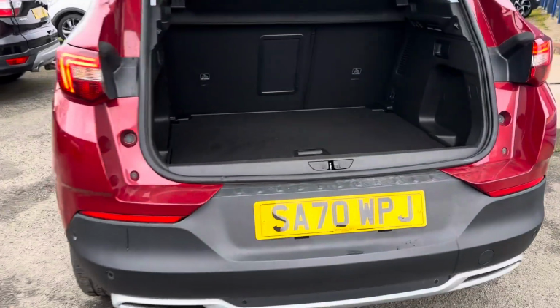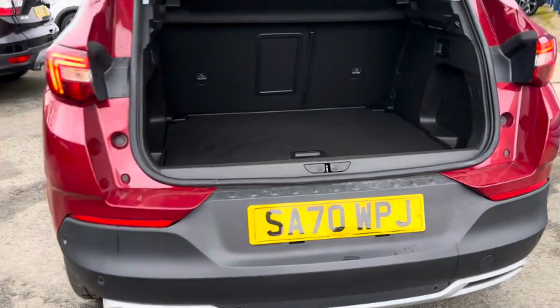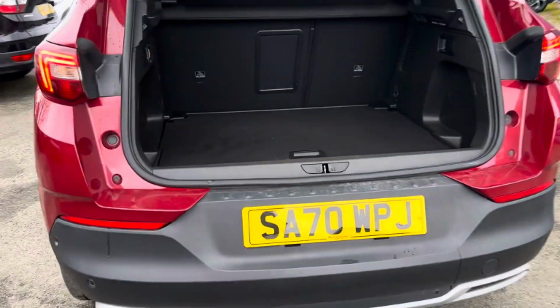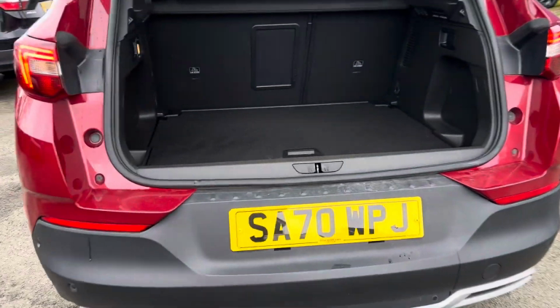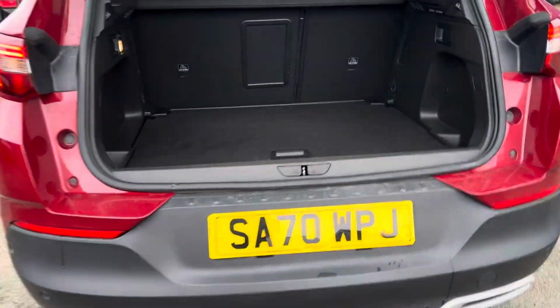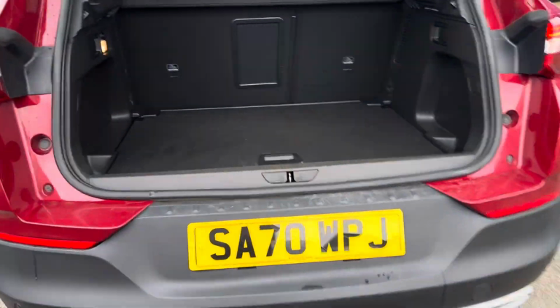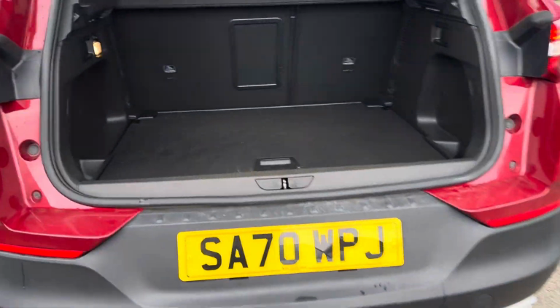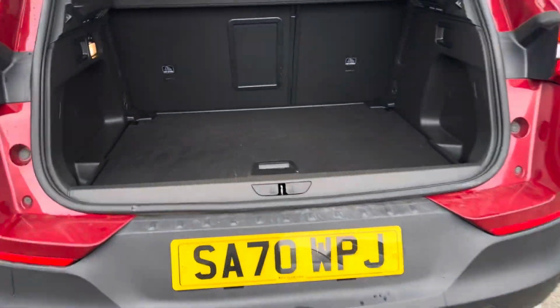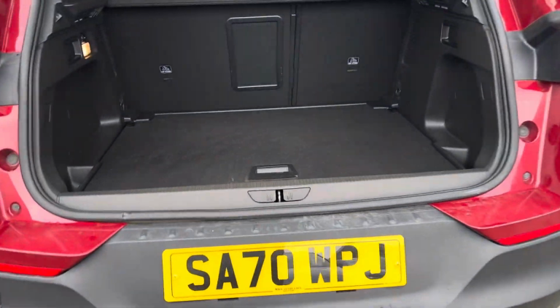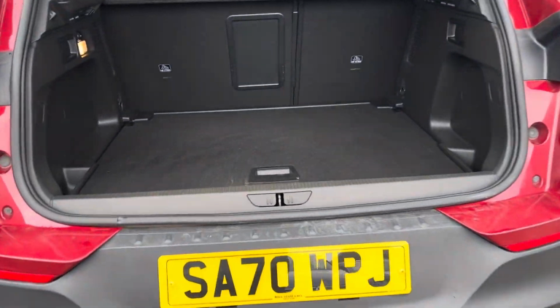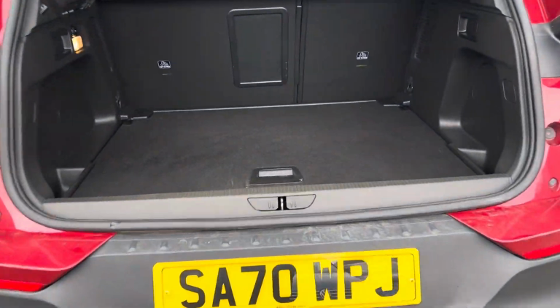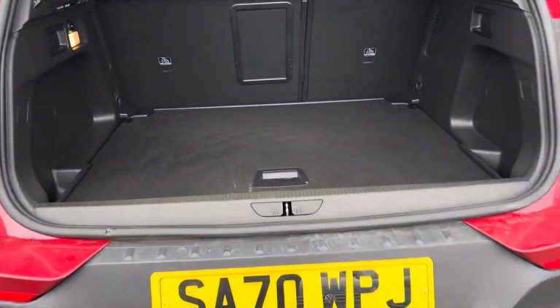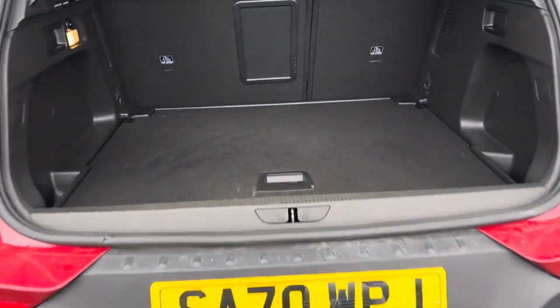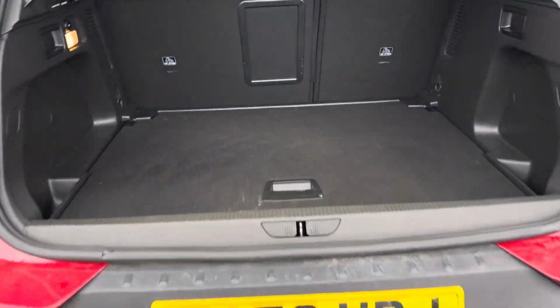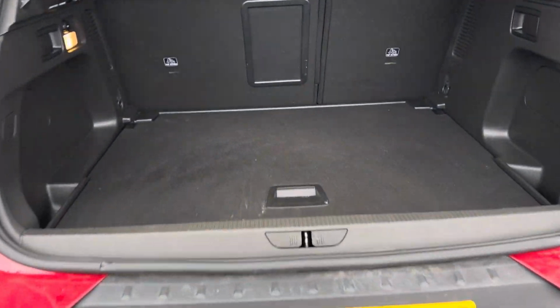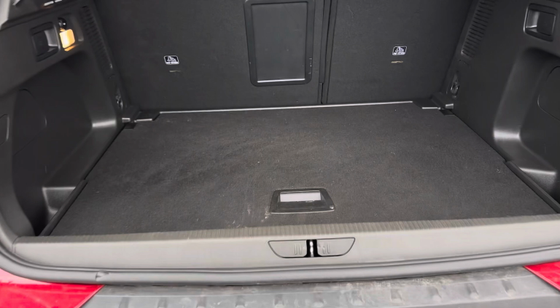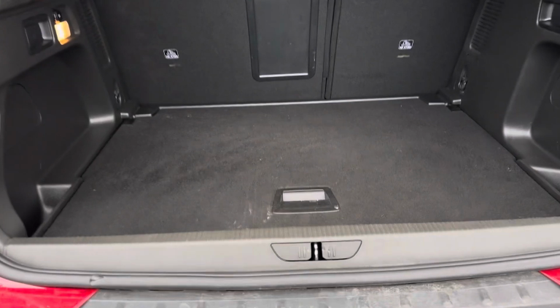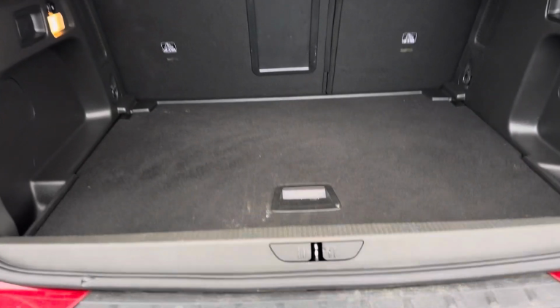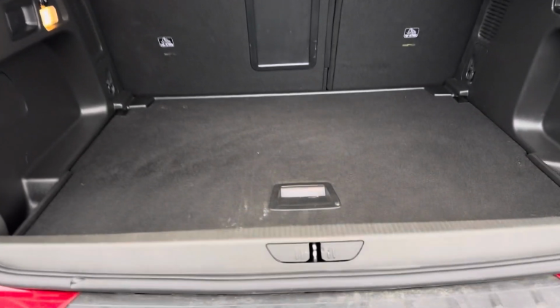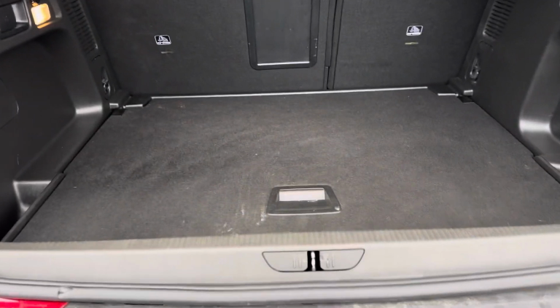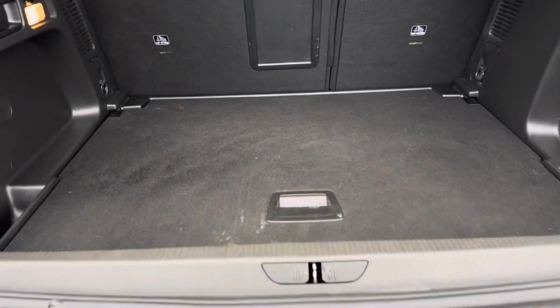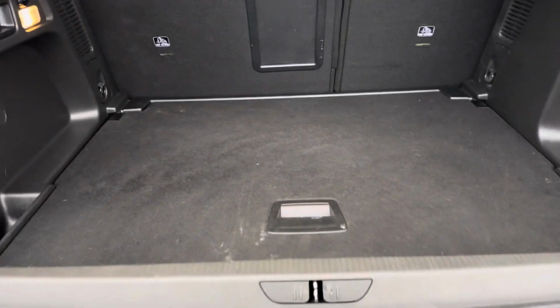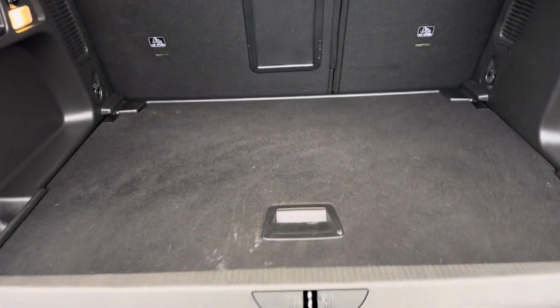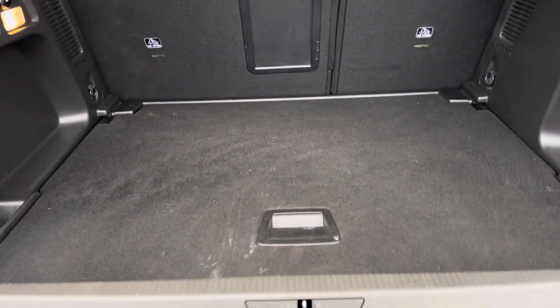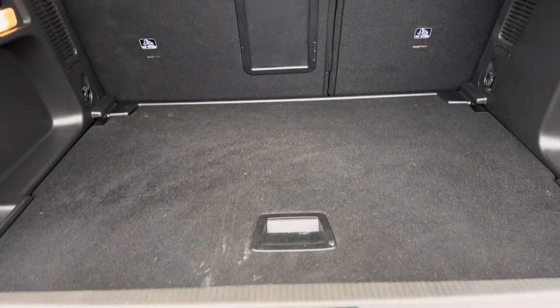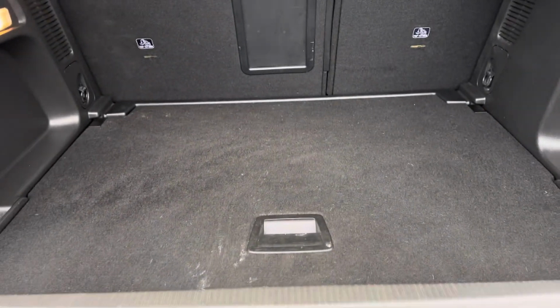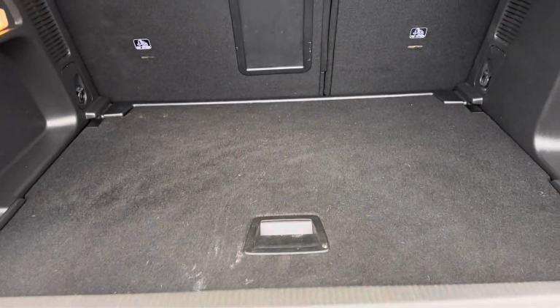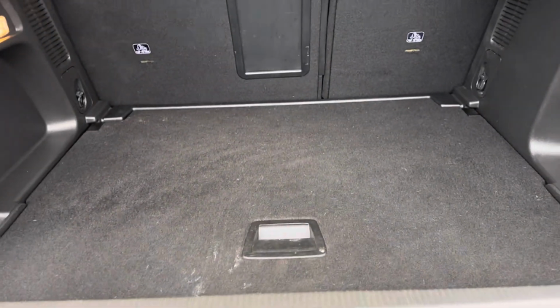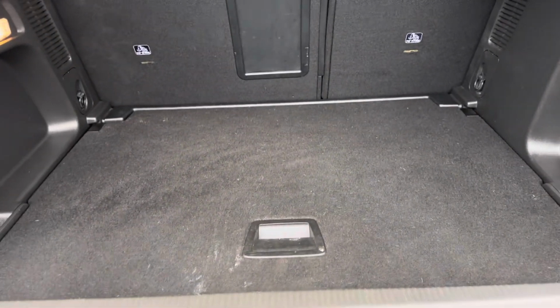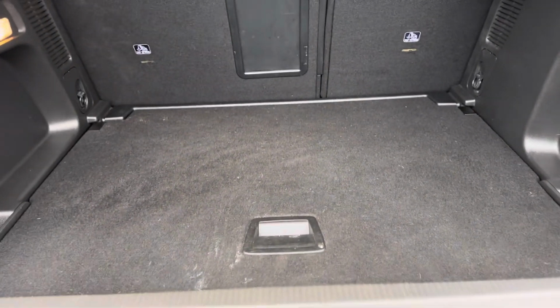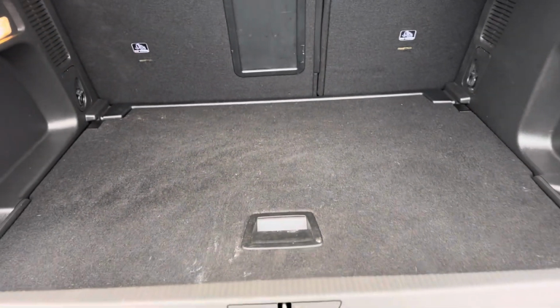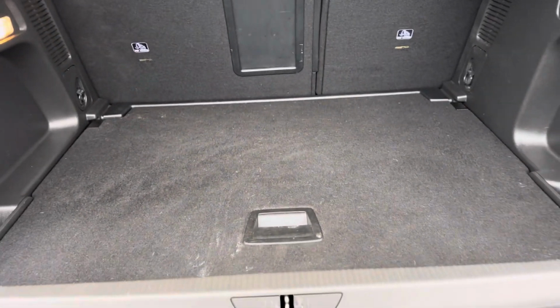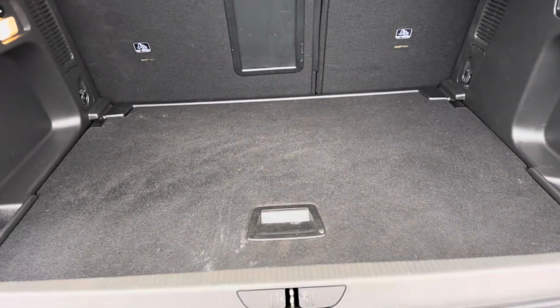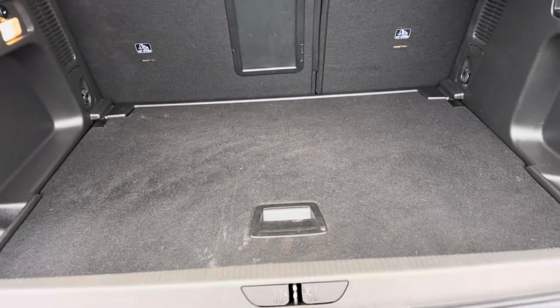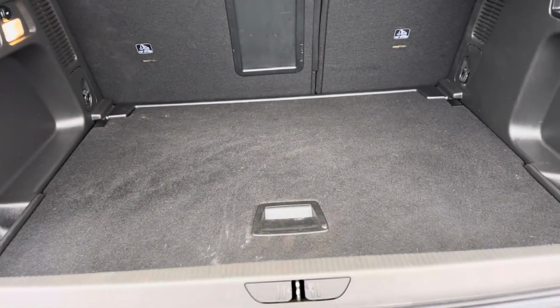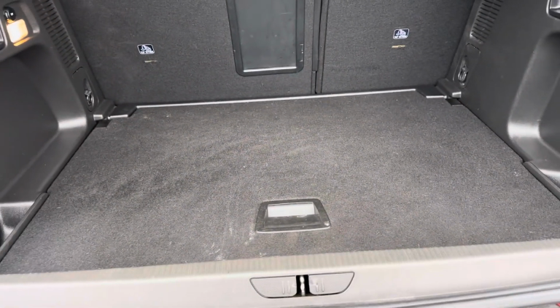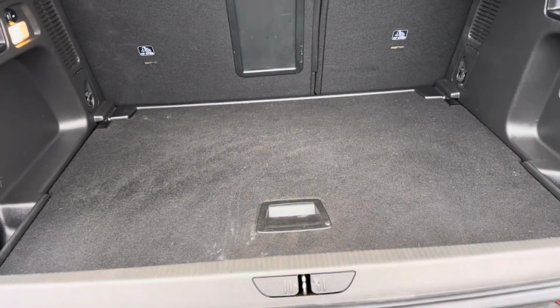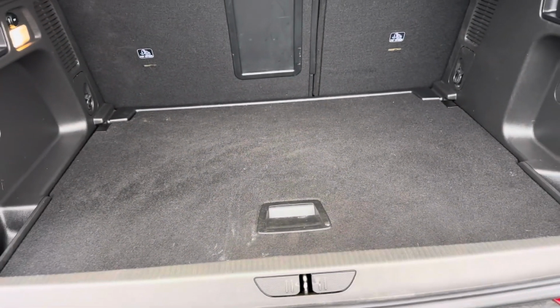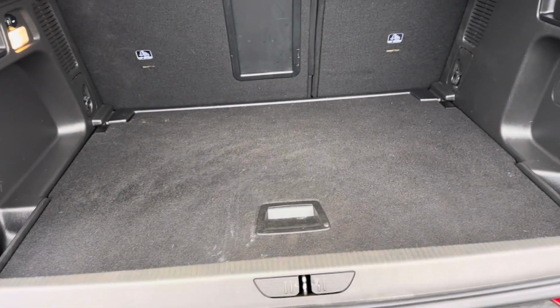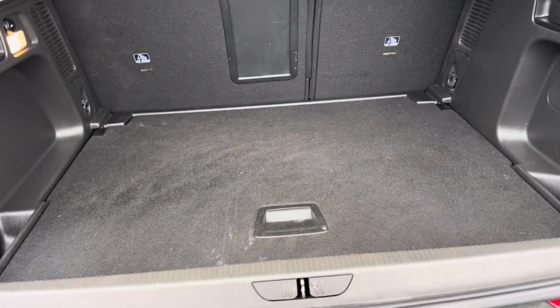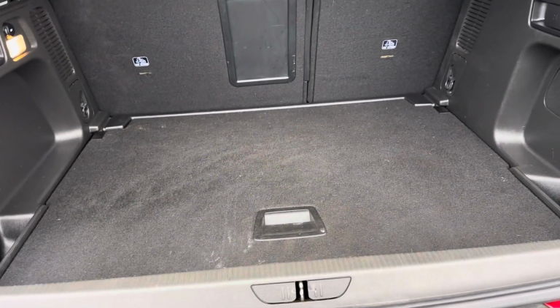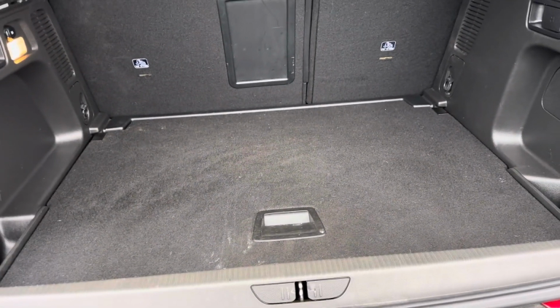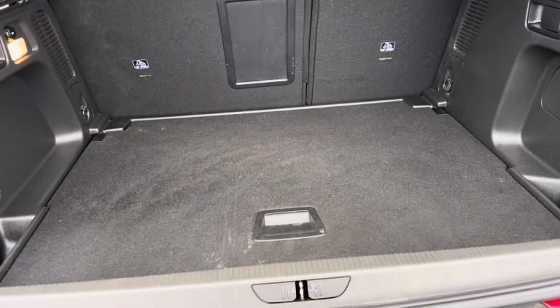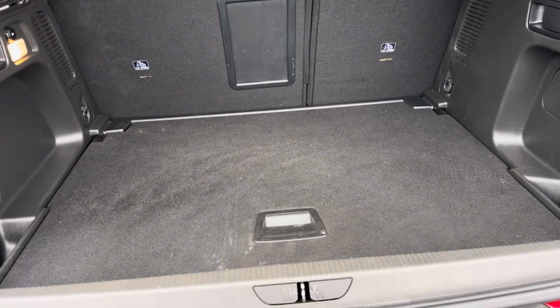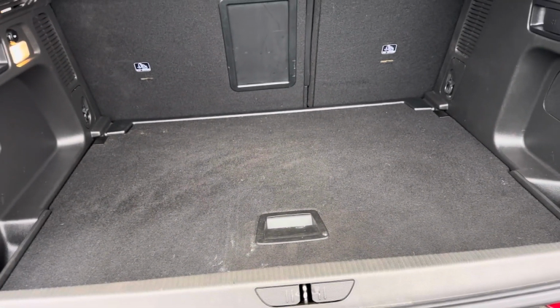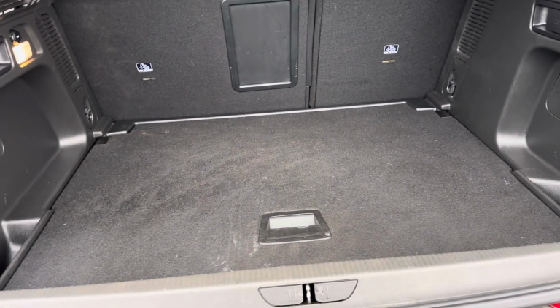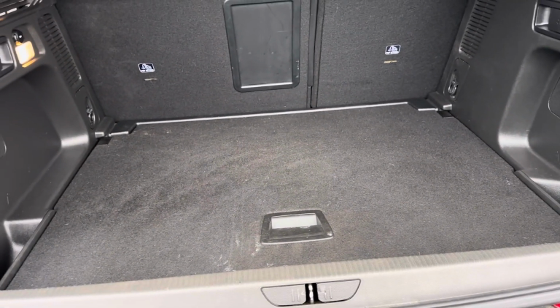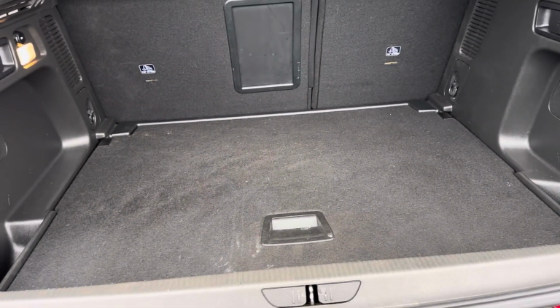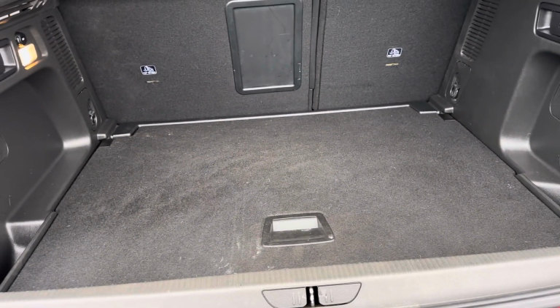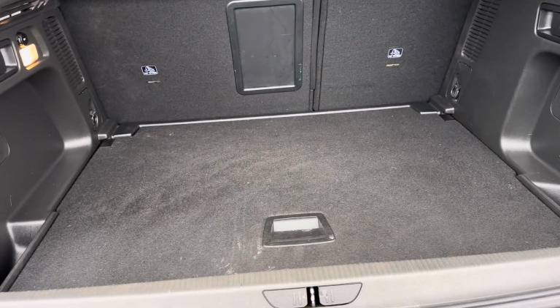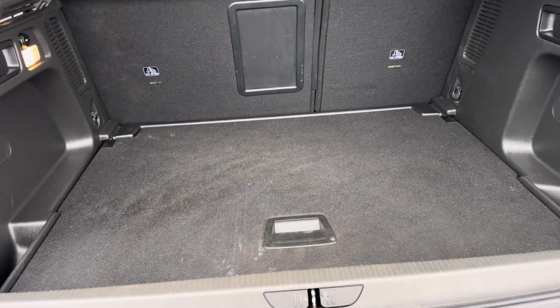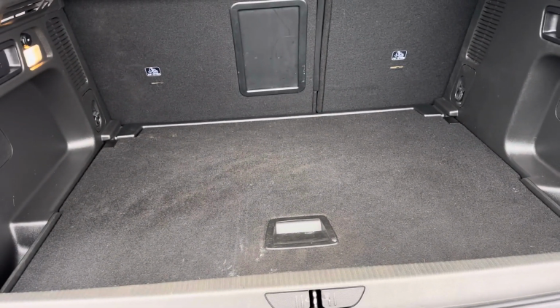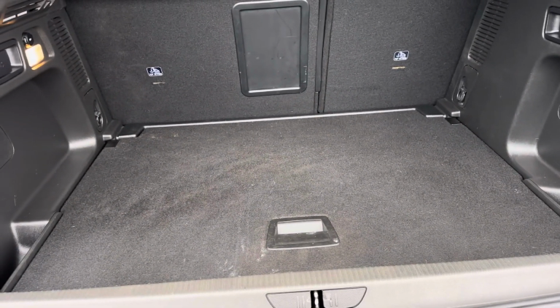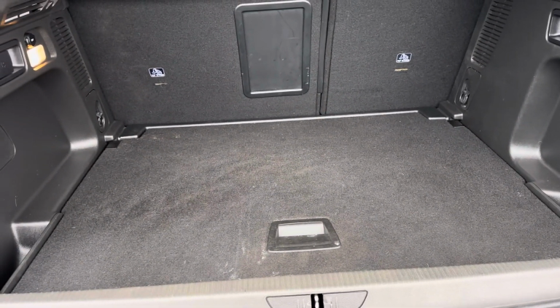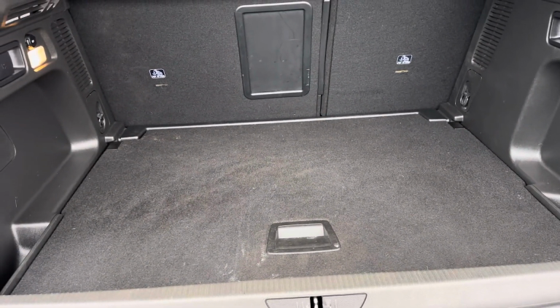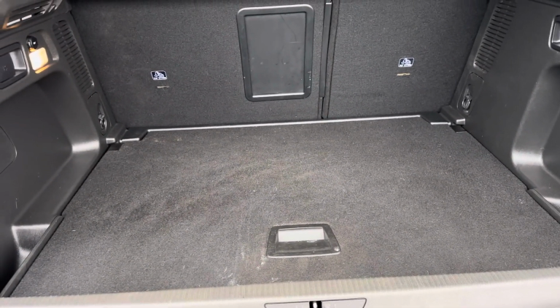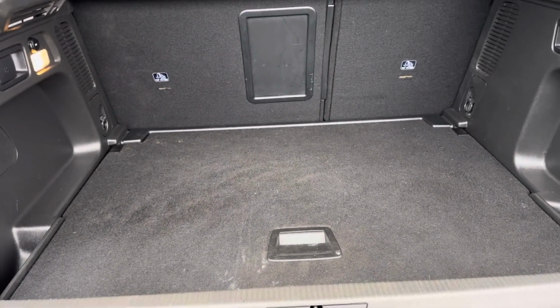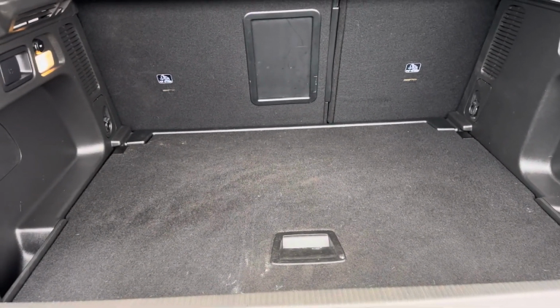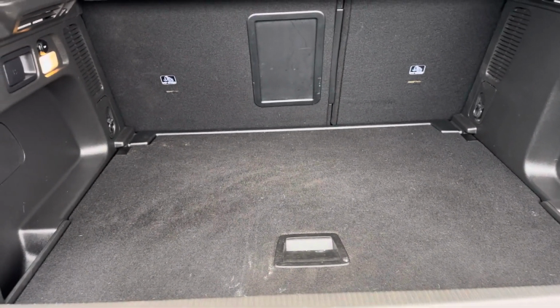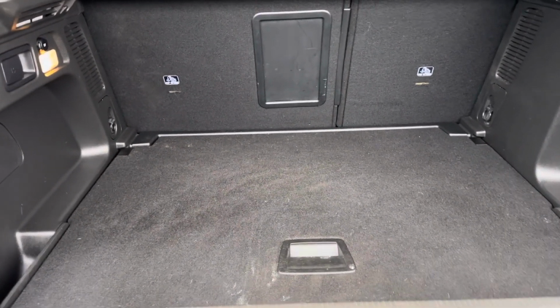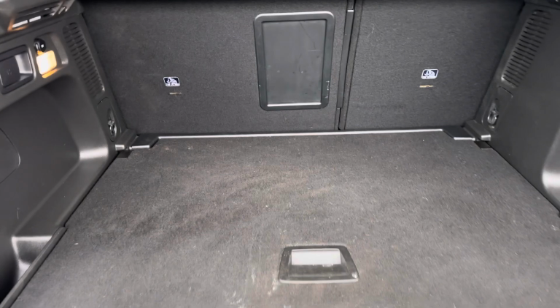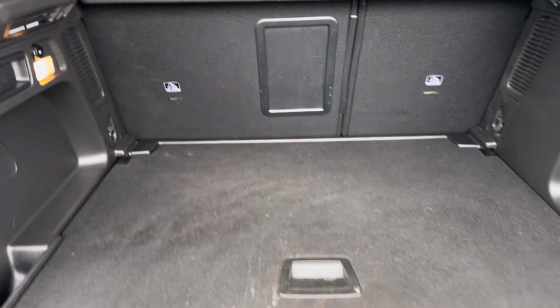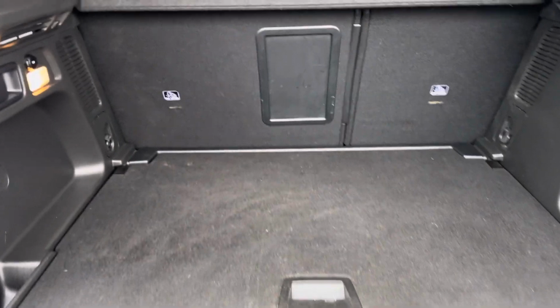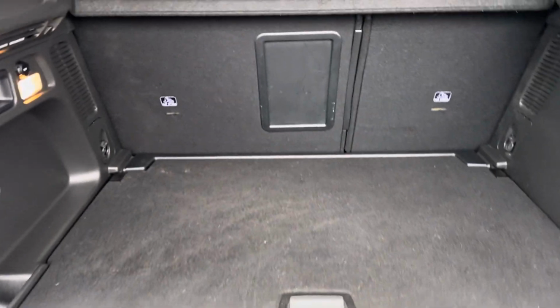It has got the flat boot load liner in. It's fully adjustable as well, so you can take that out, move it up, move it down, and move it back up.